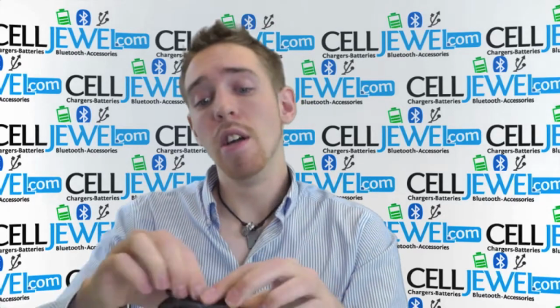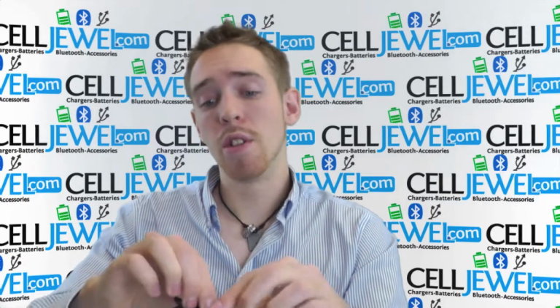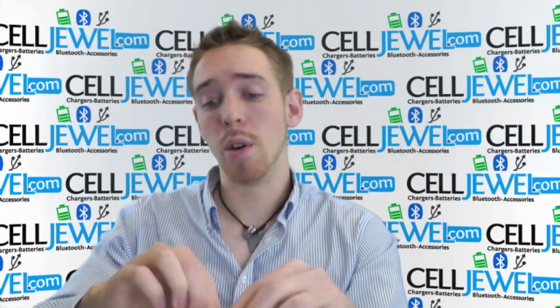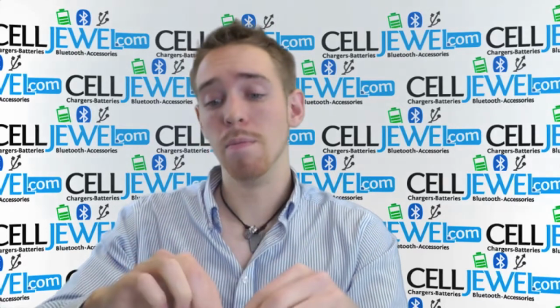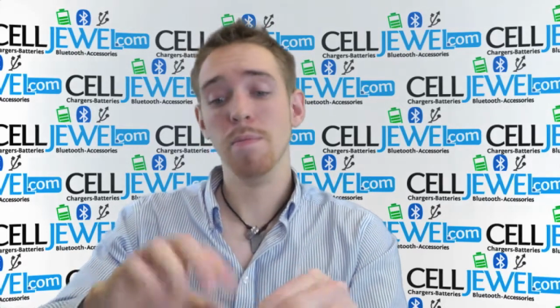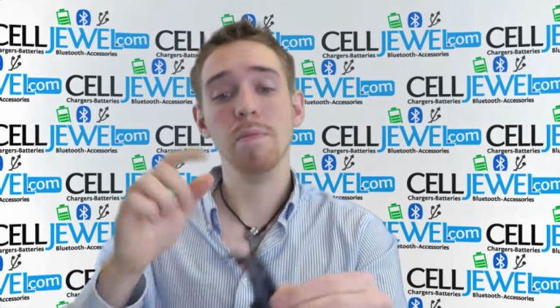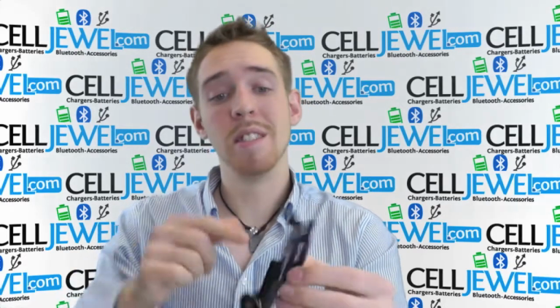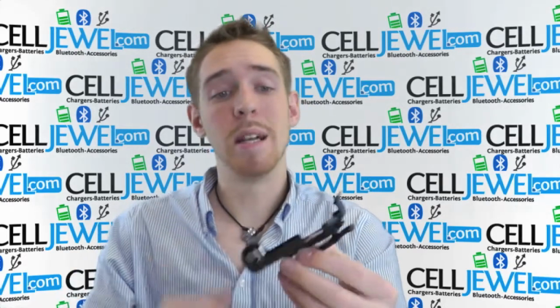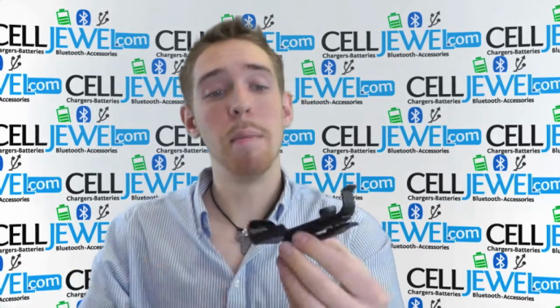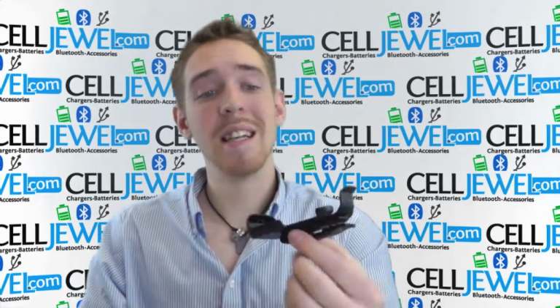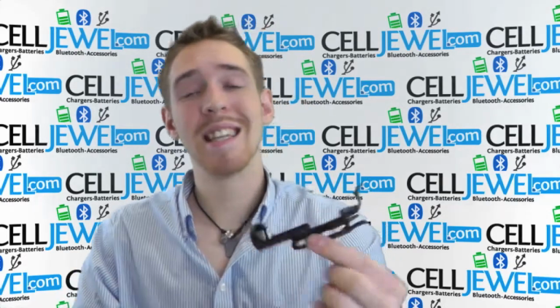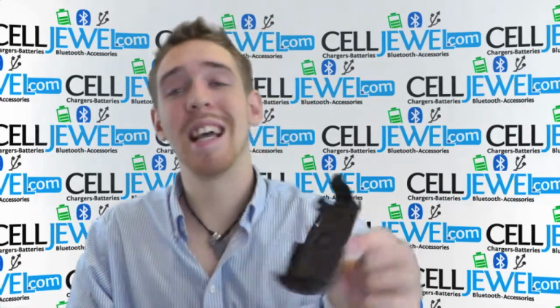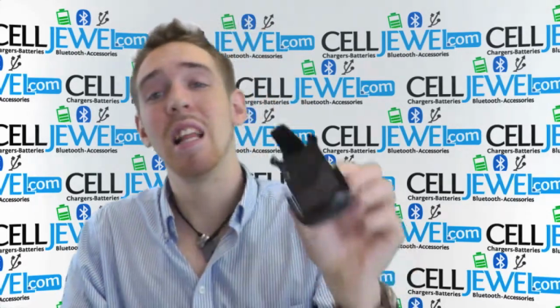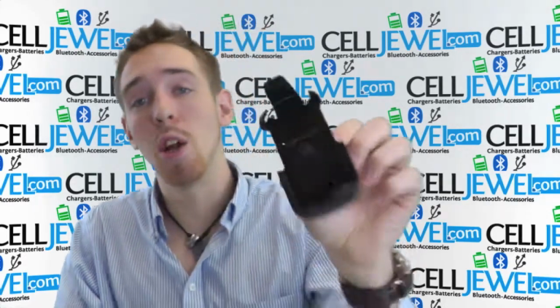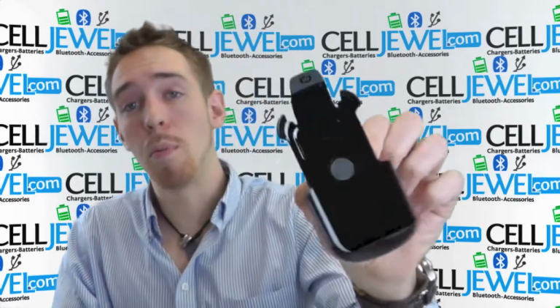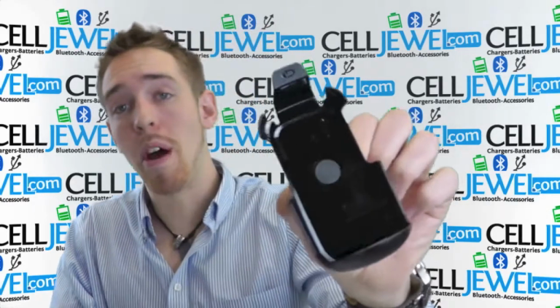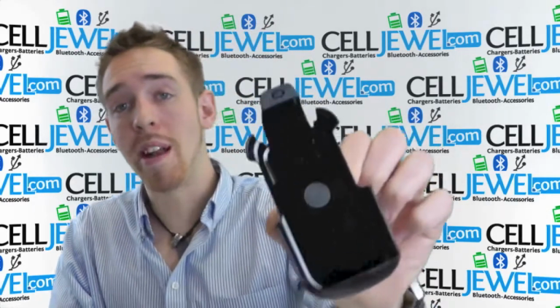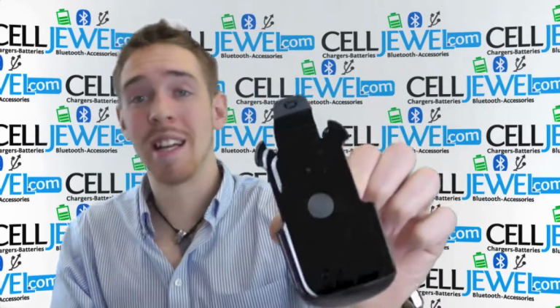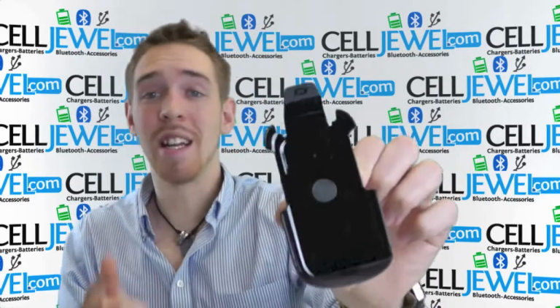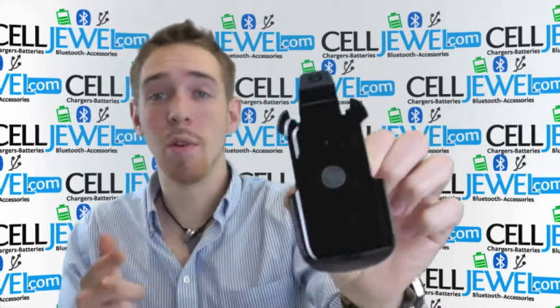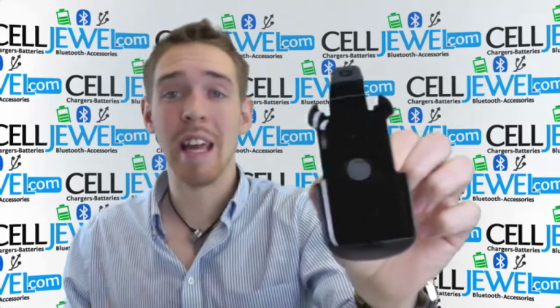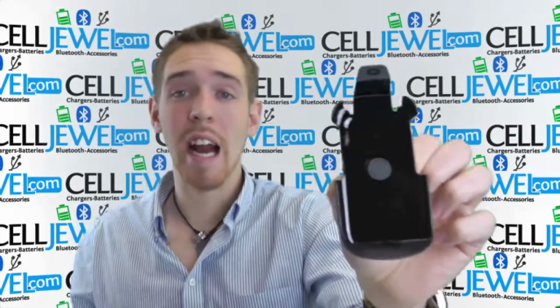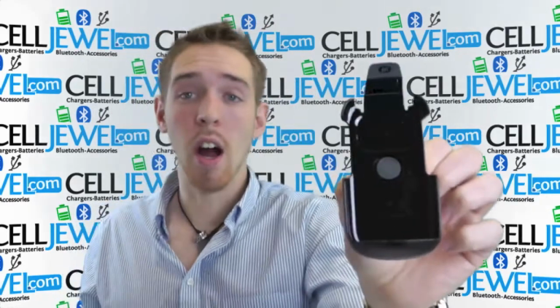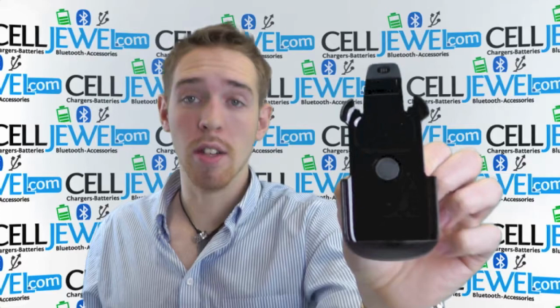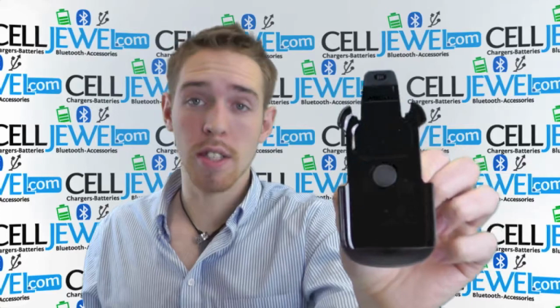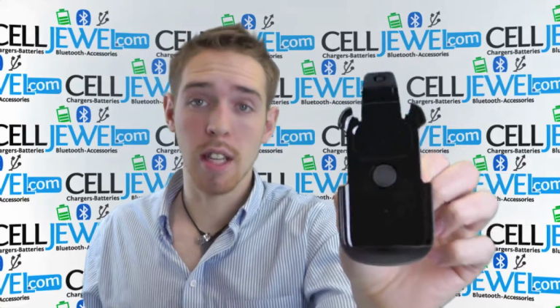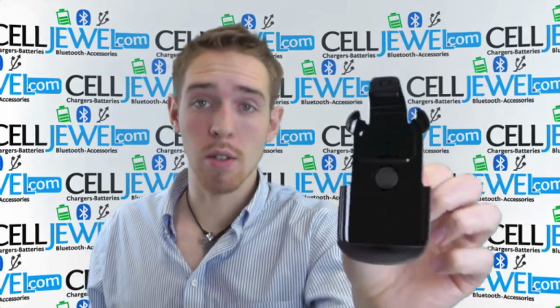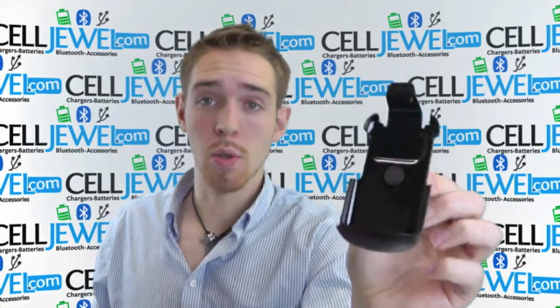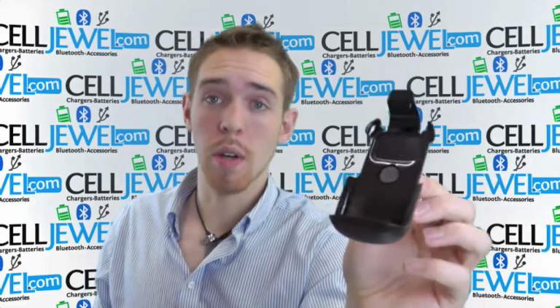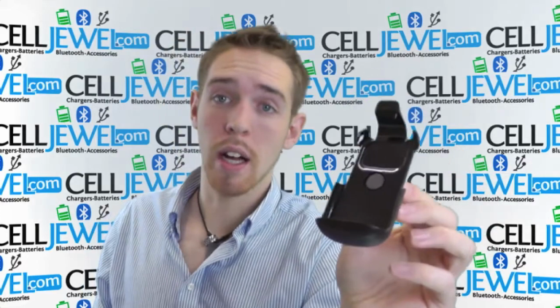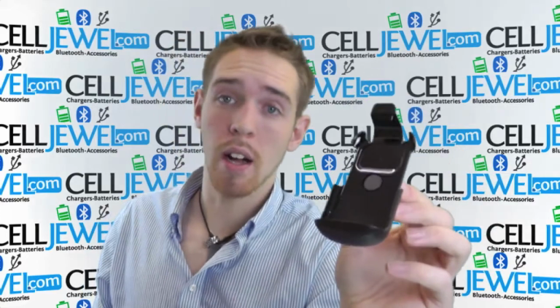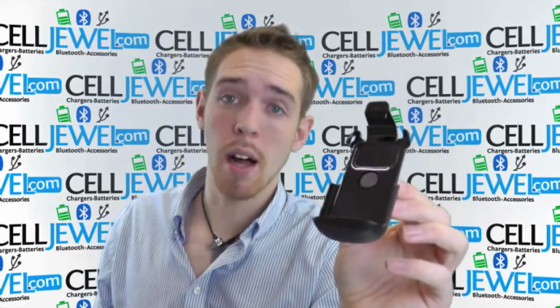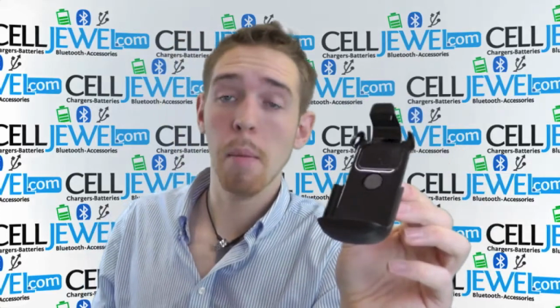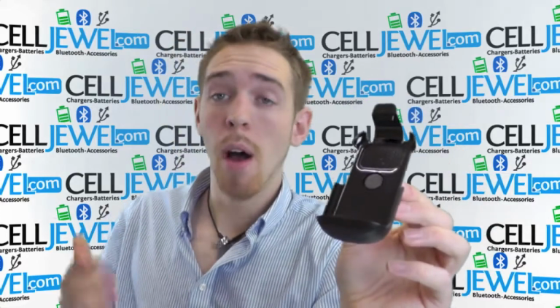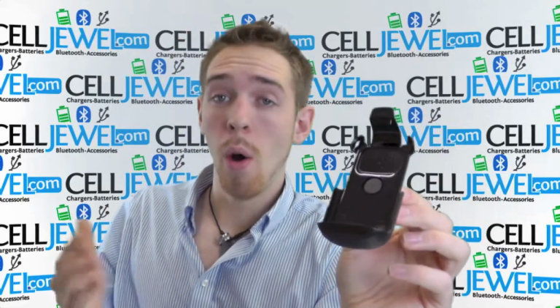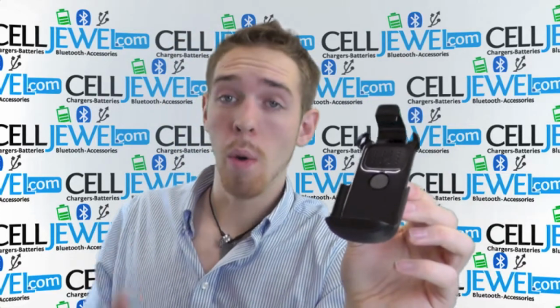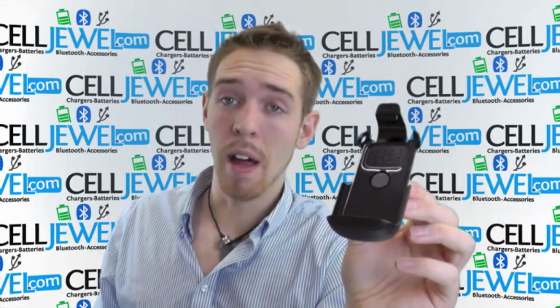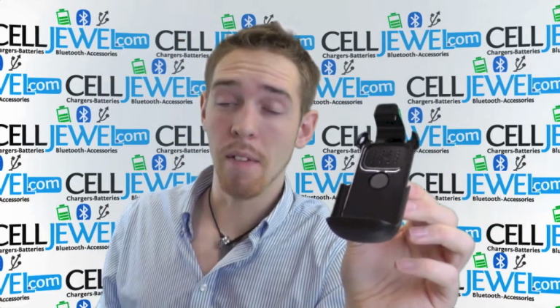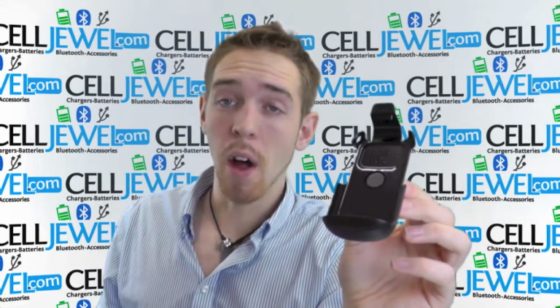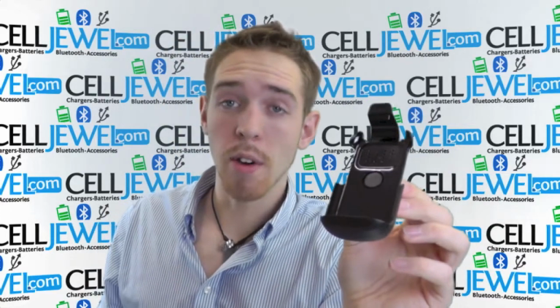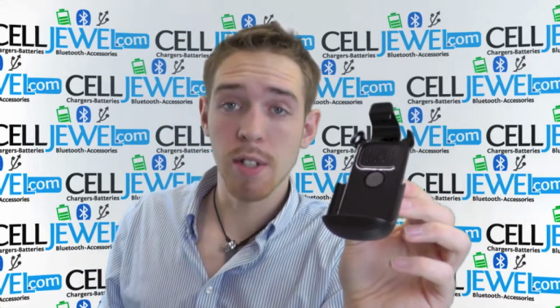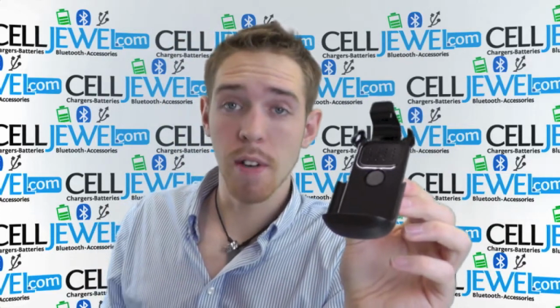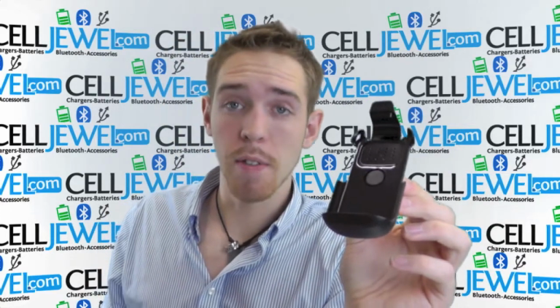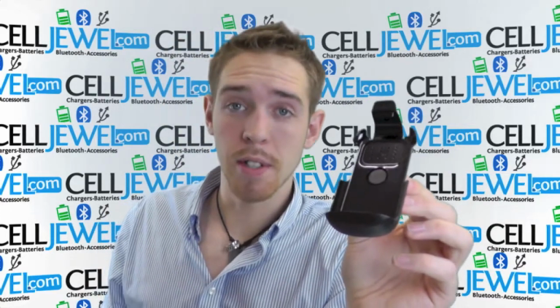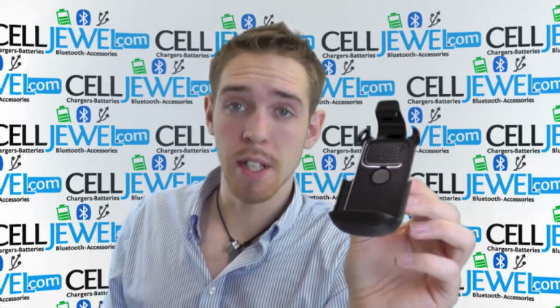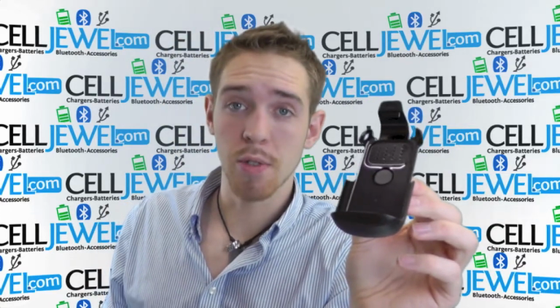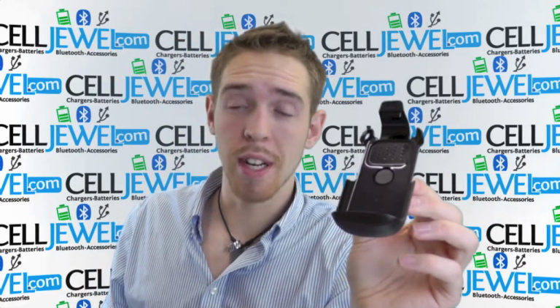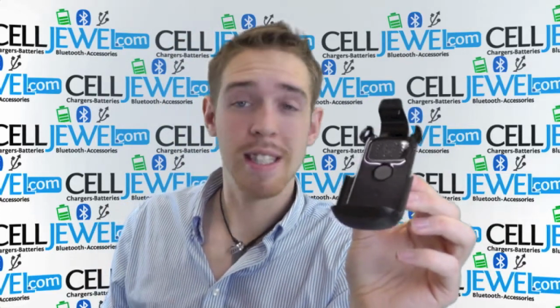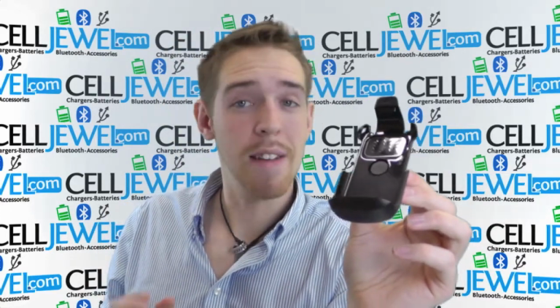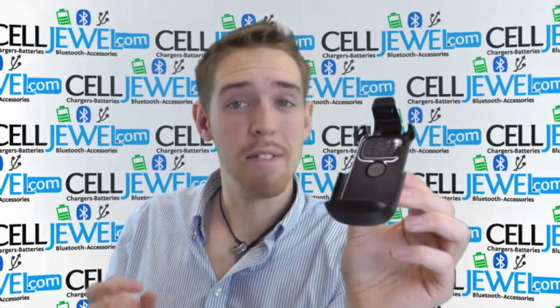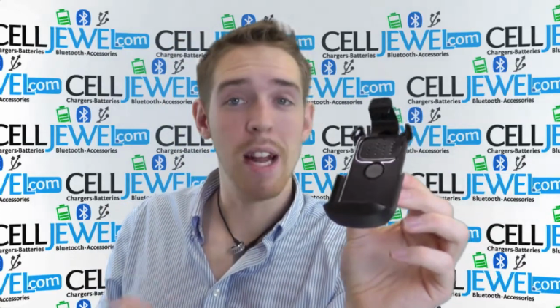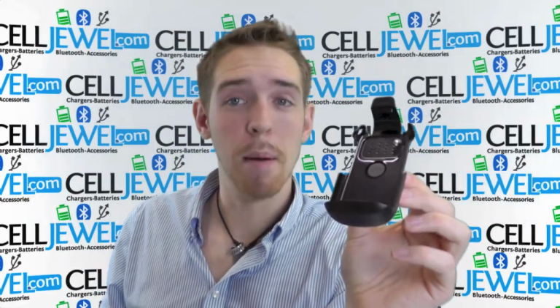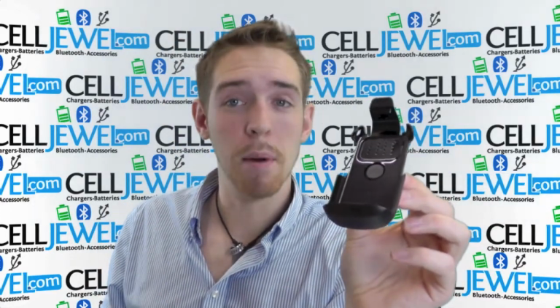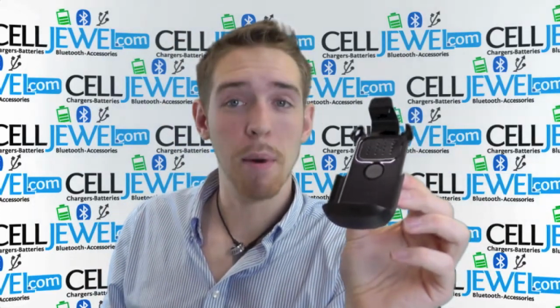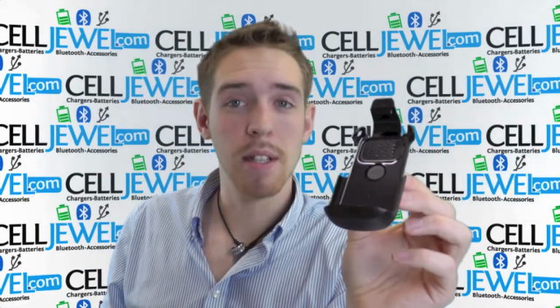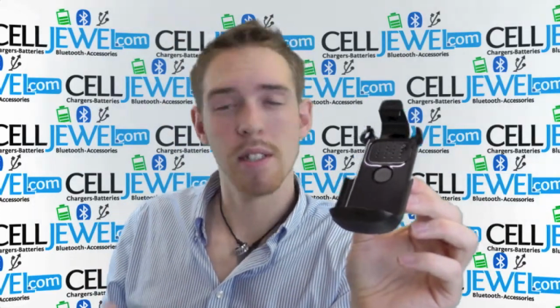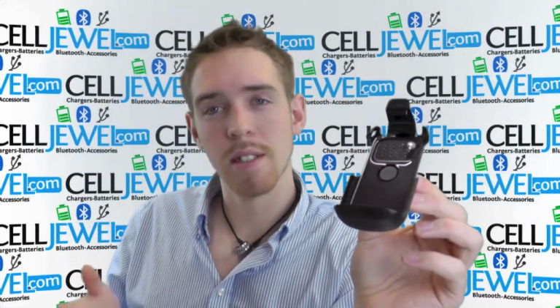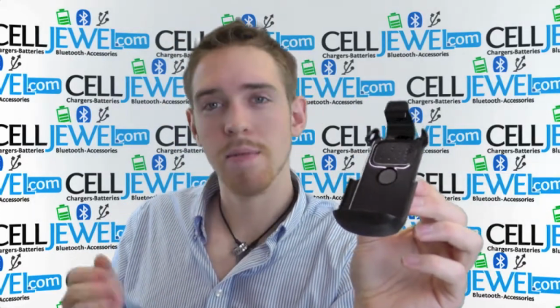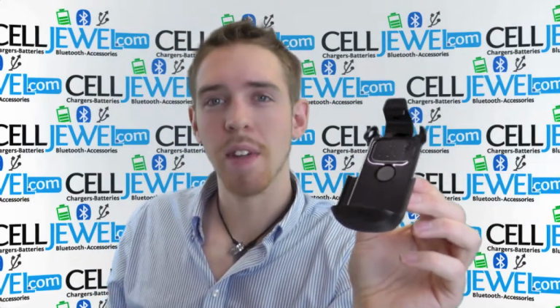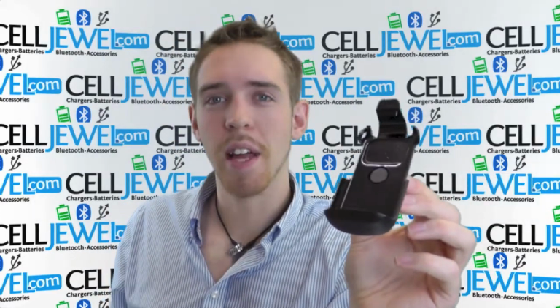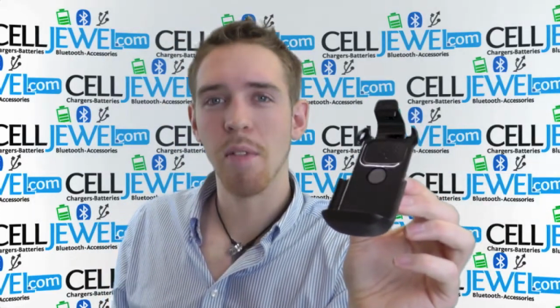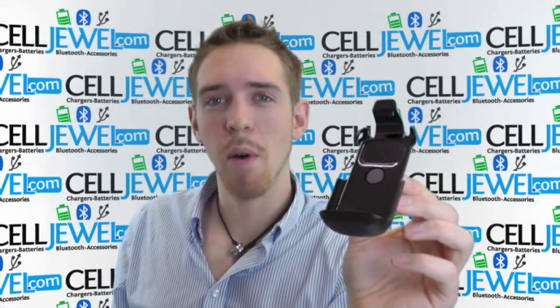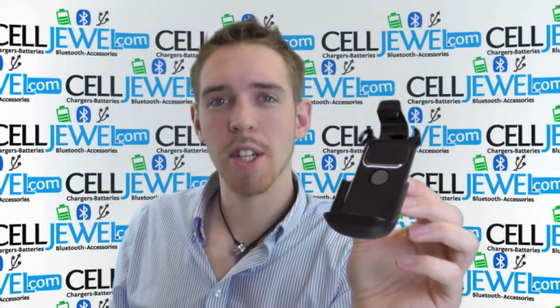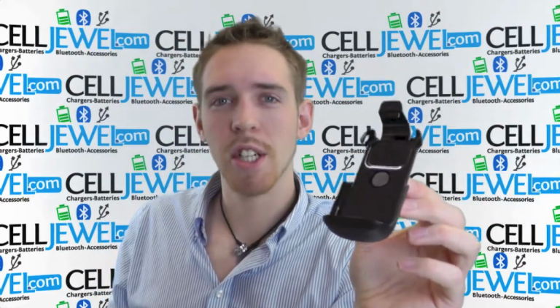So it's an amazing little product, and you can get it on CellDuel.com. We have all your cell phone accessory needs and phenomenal prices. Thank you for watching.